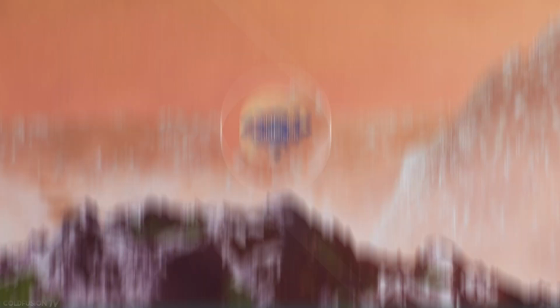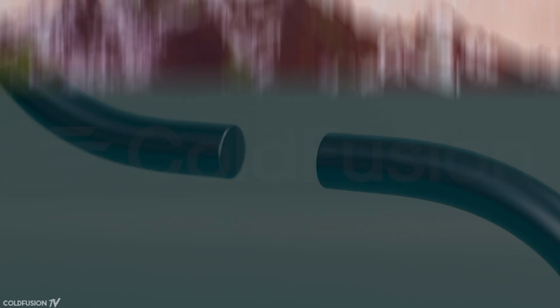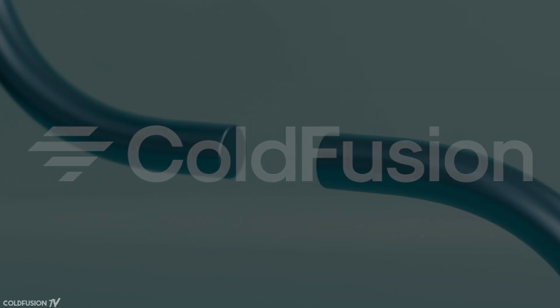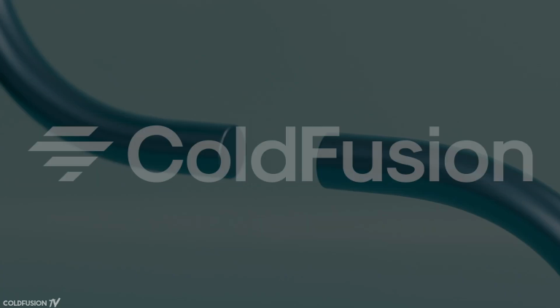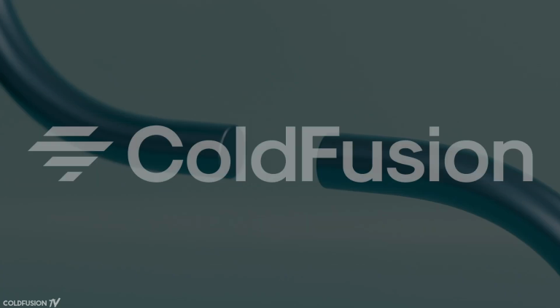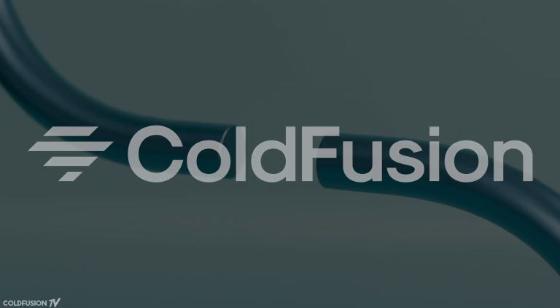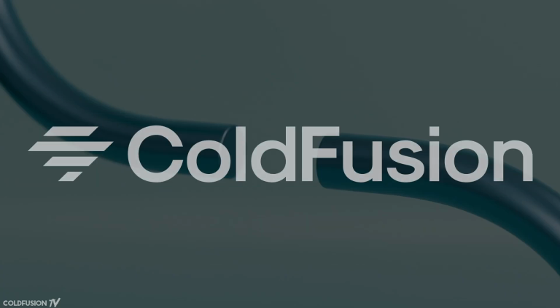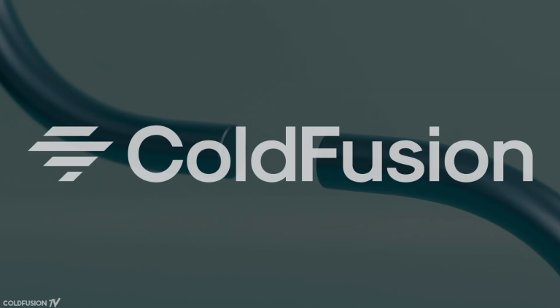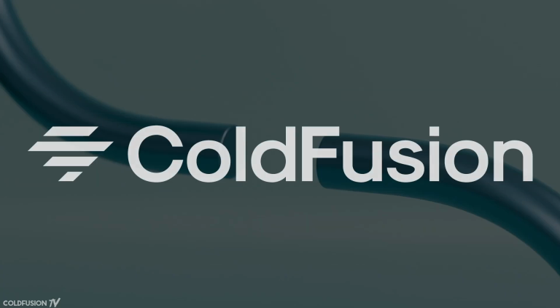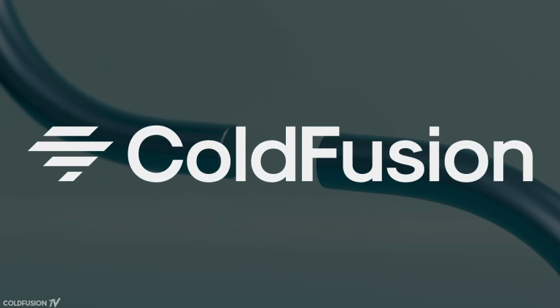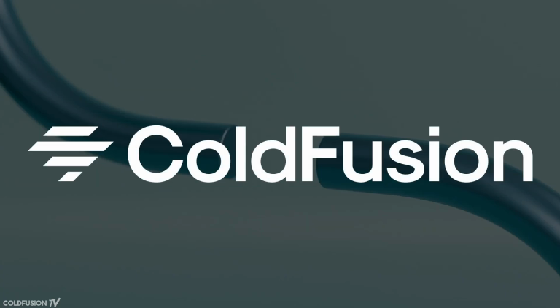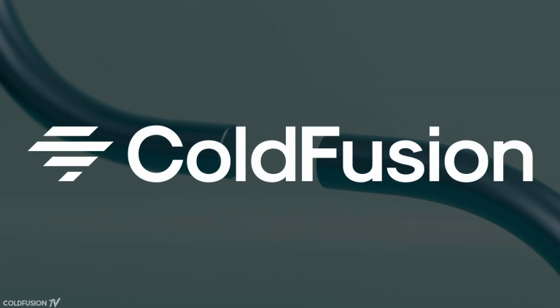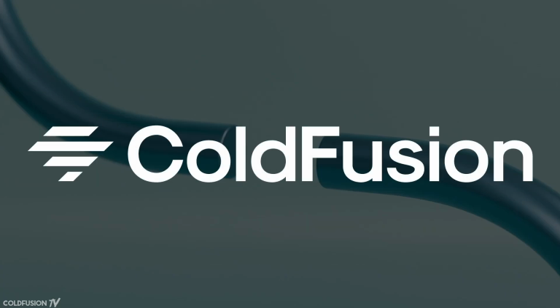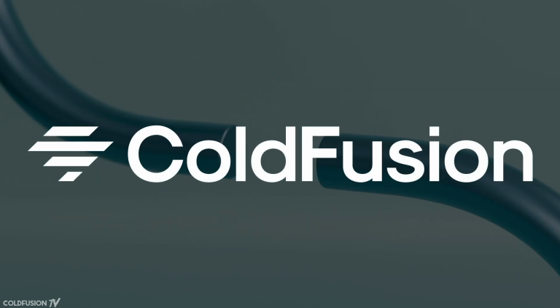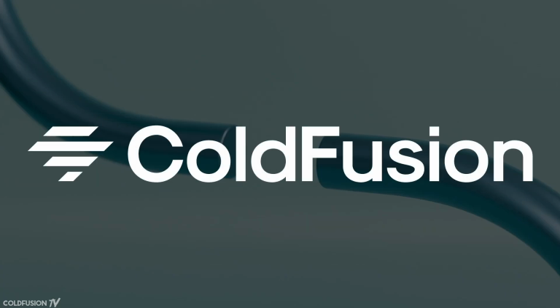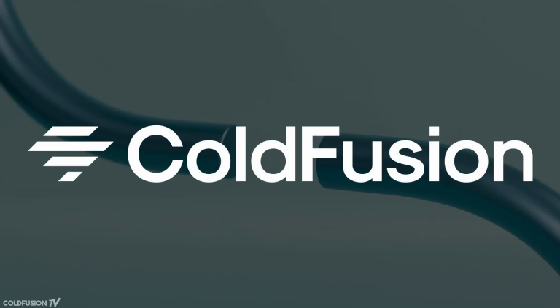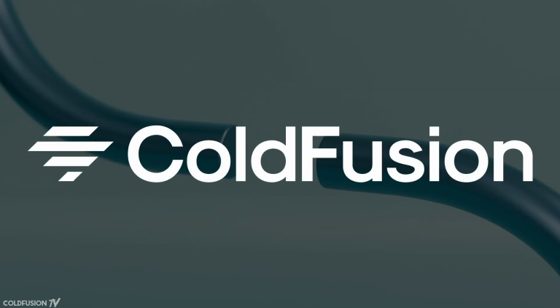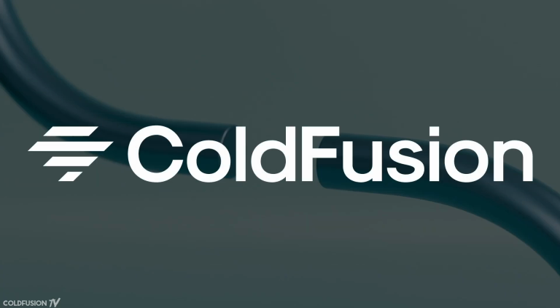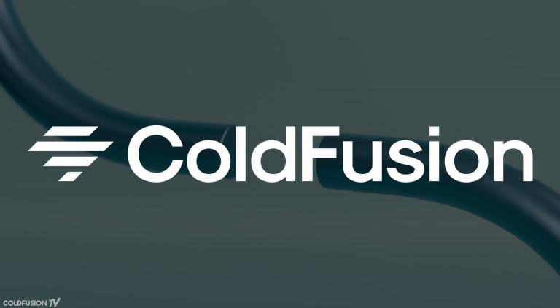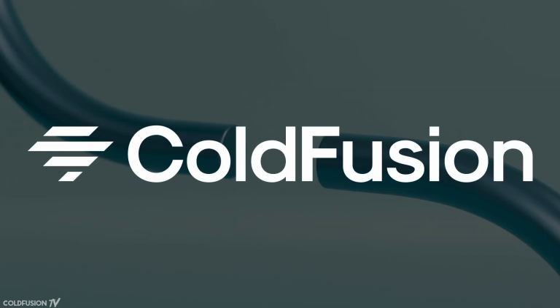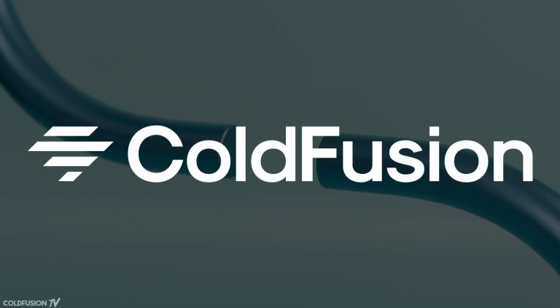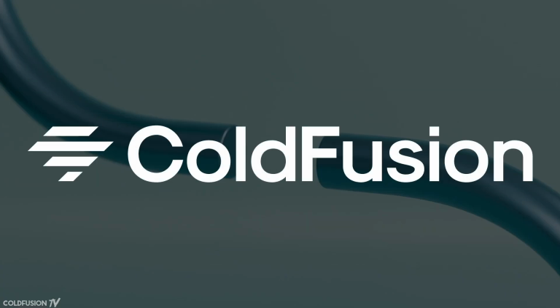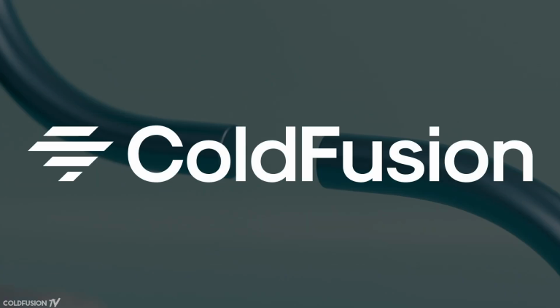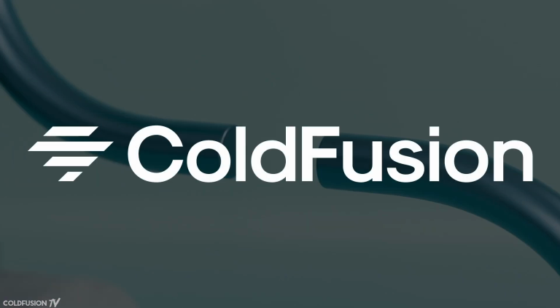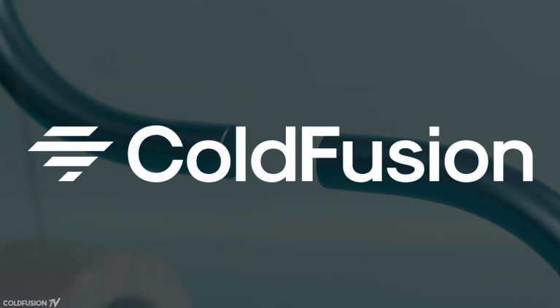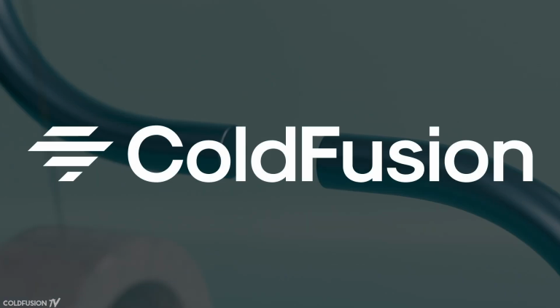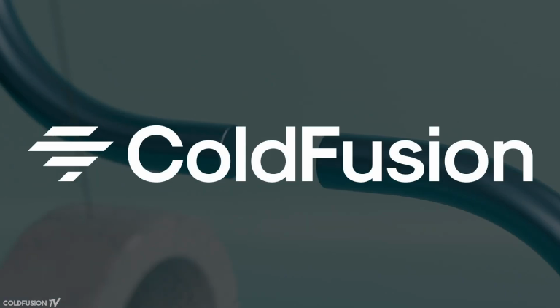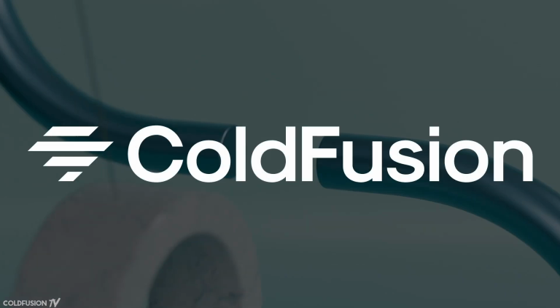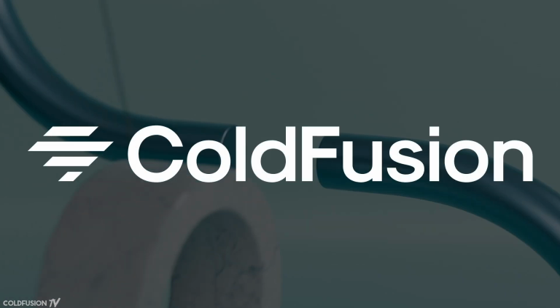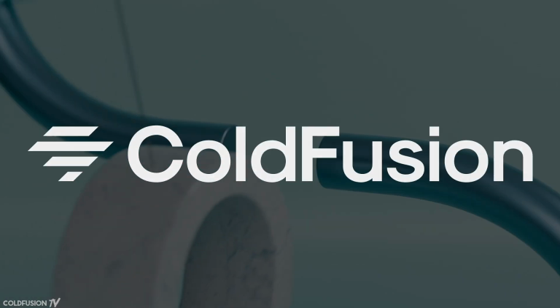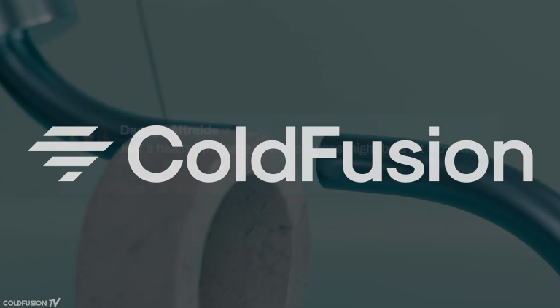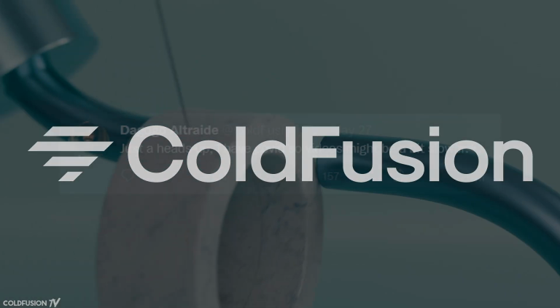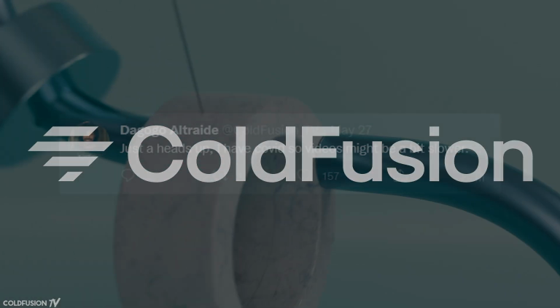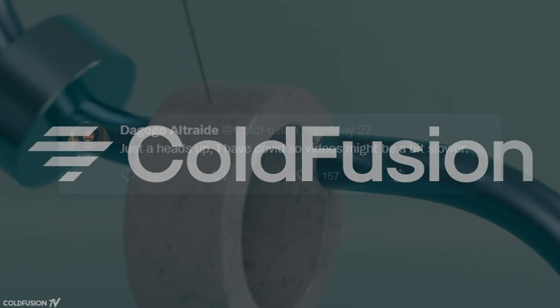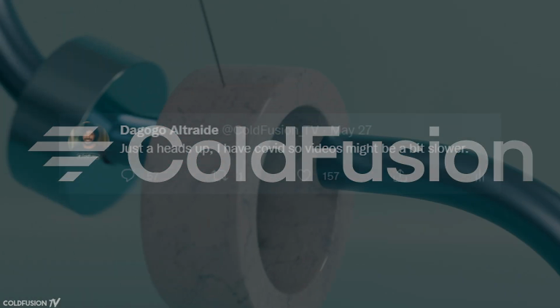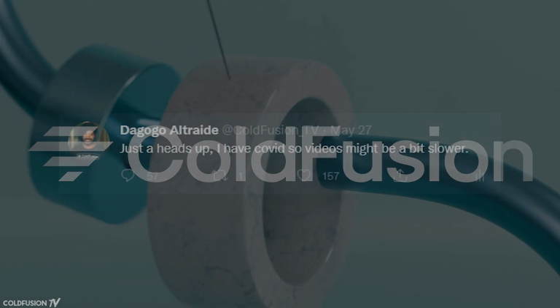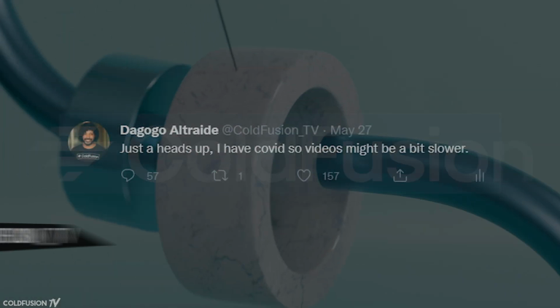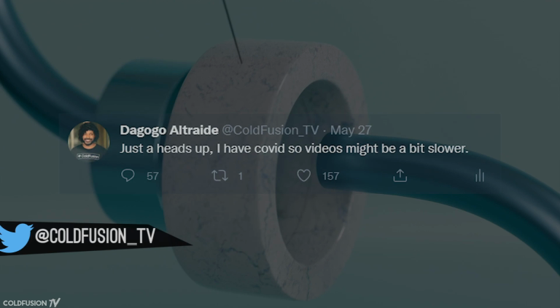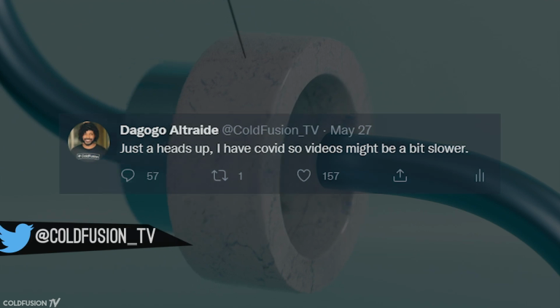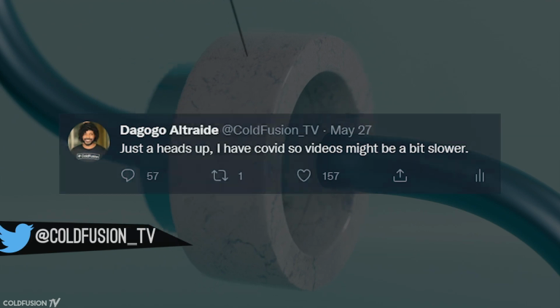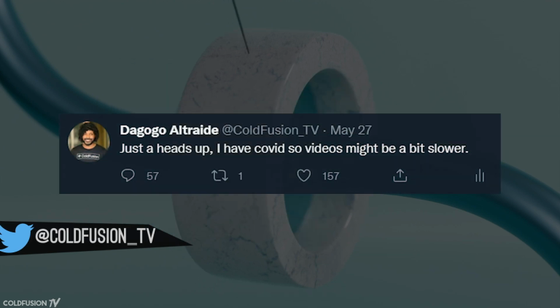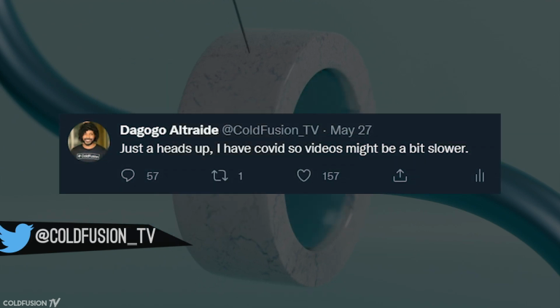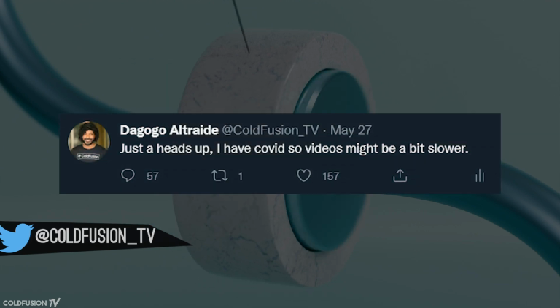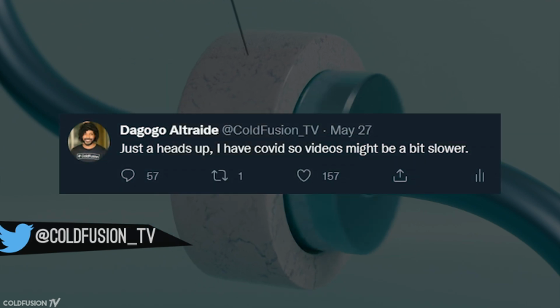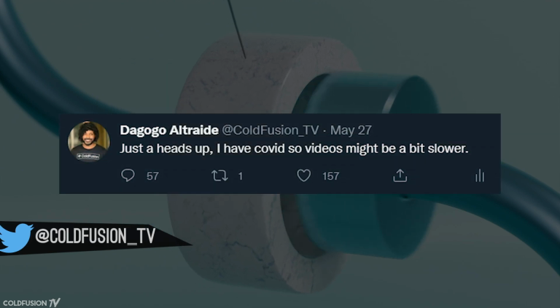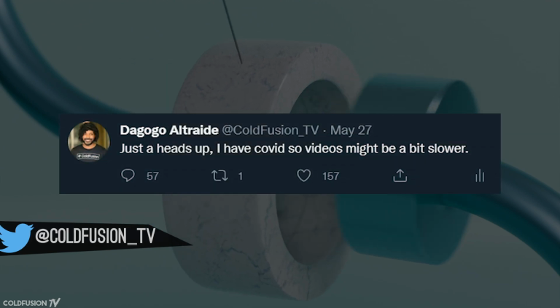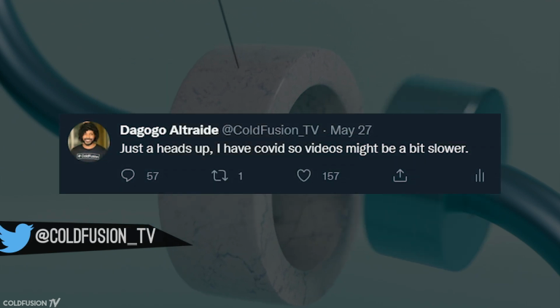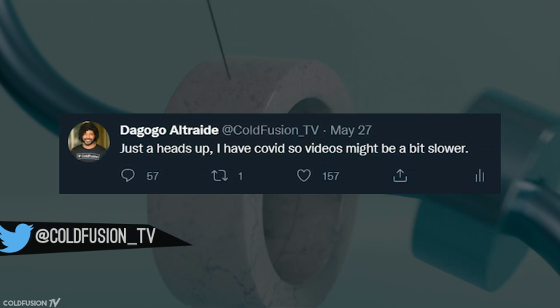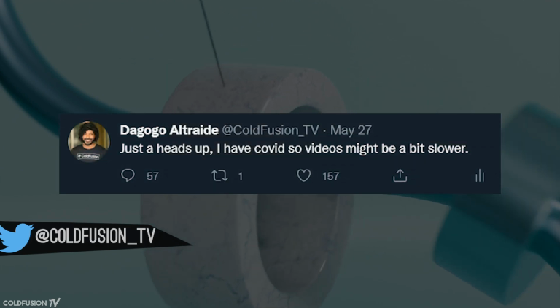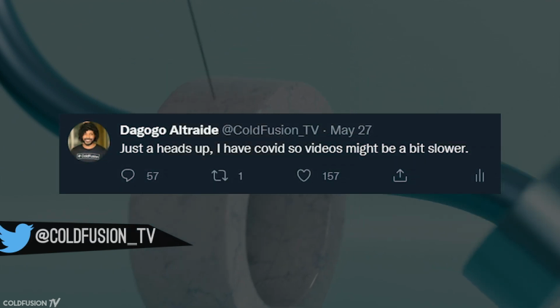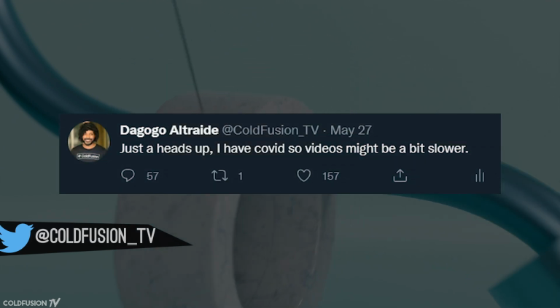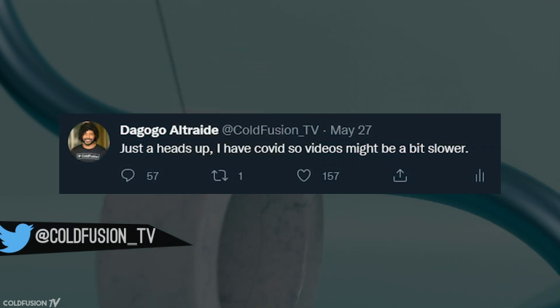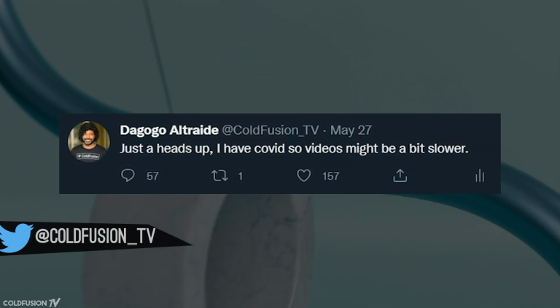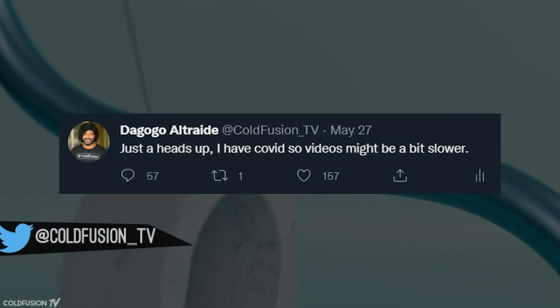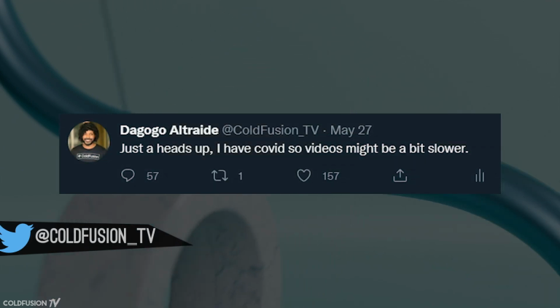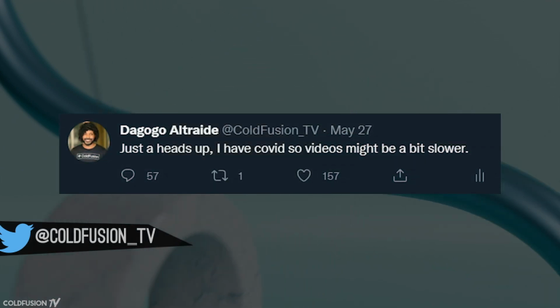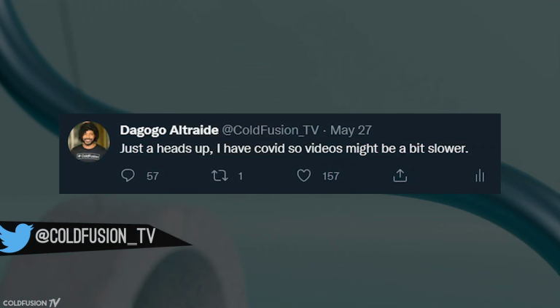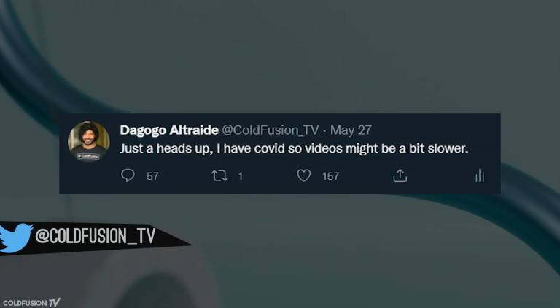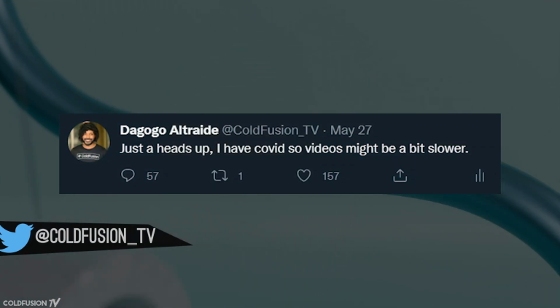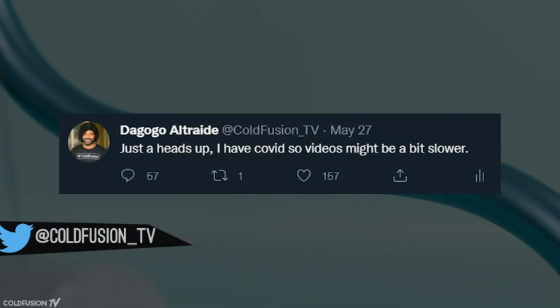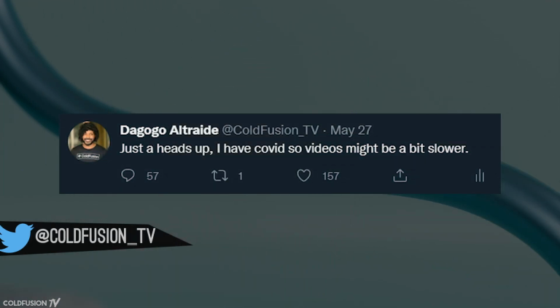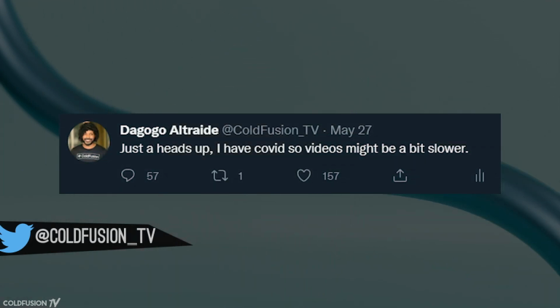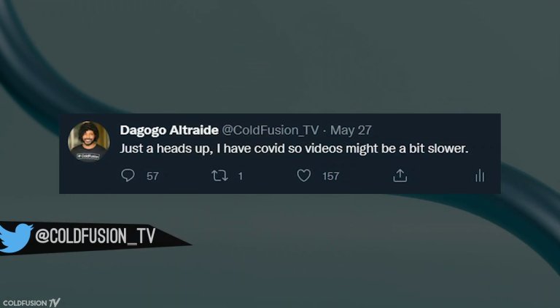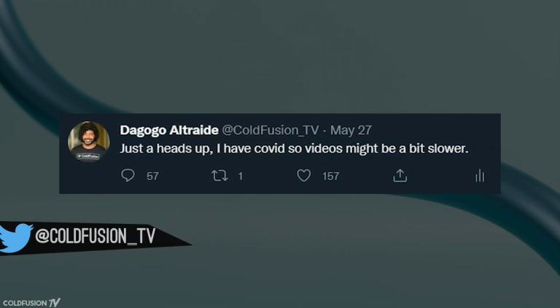Hi, welcome to another episode of ColdFusion. I've just had COVID, so if my voice sounds a bit funny, that's why. Anyway, on to the video.